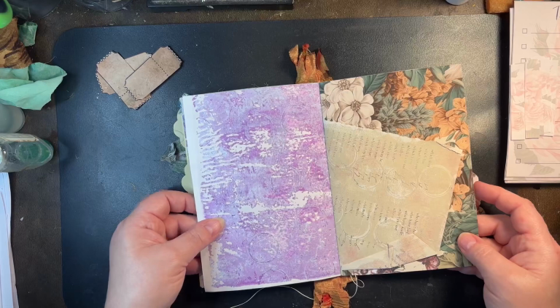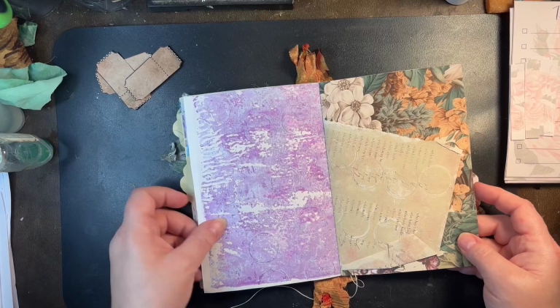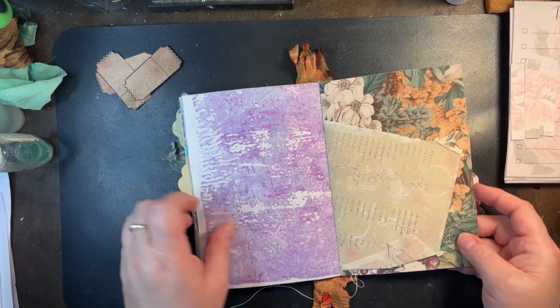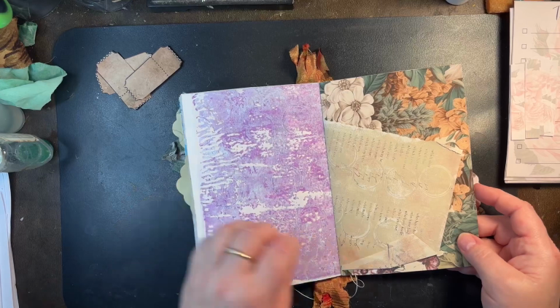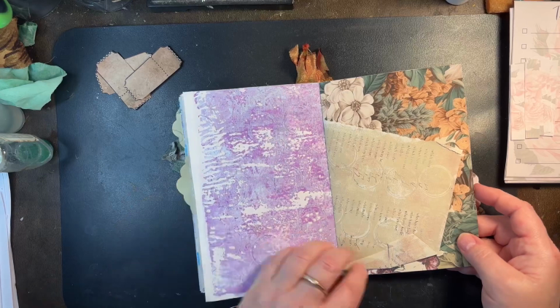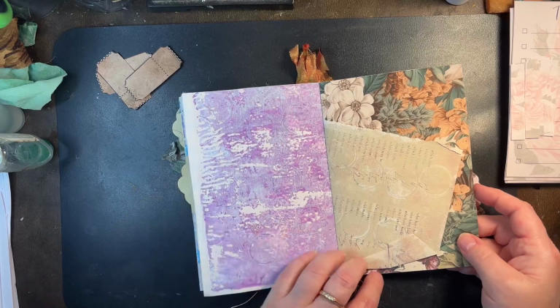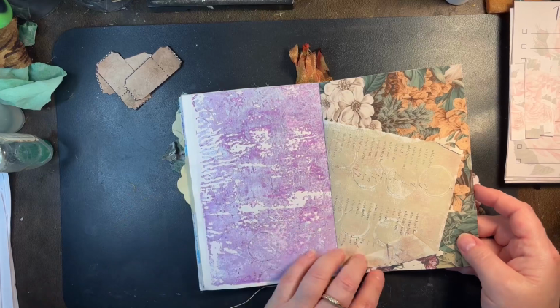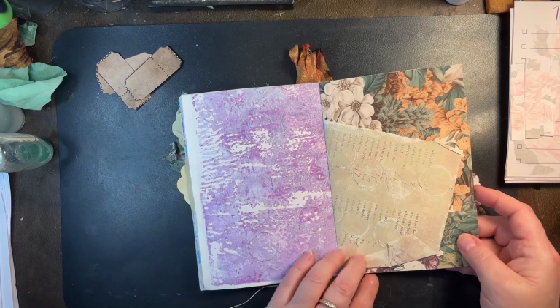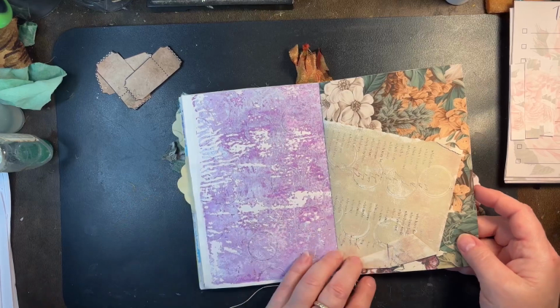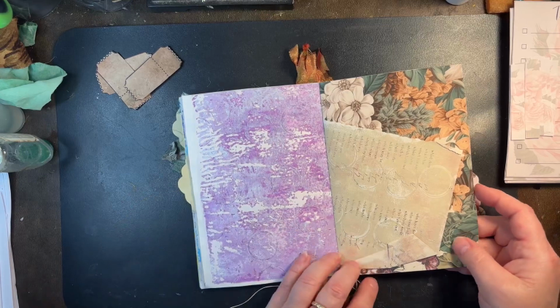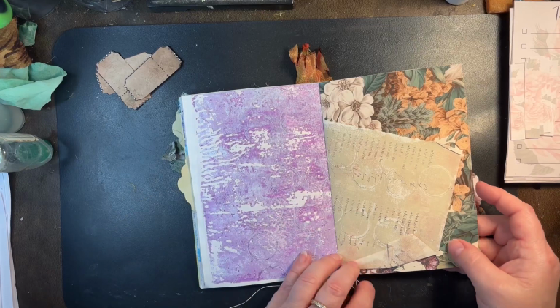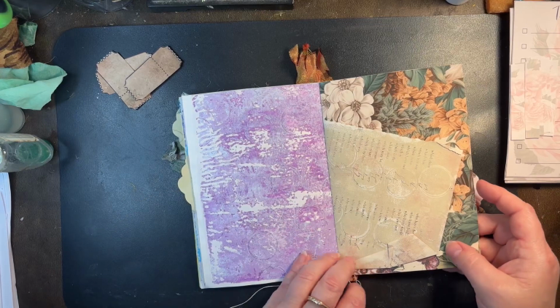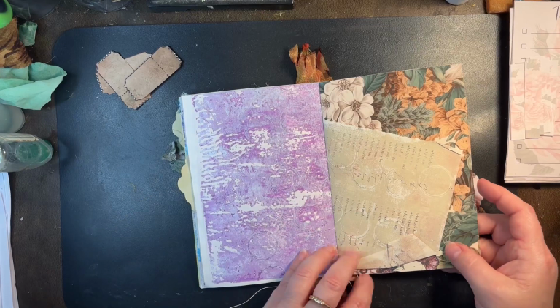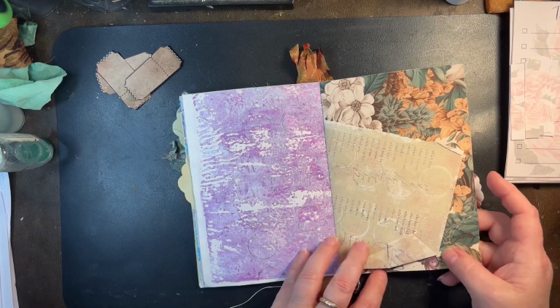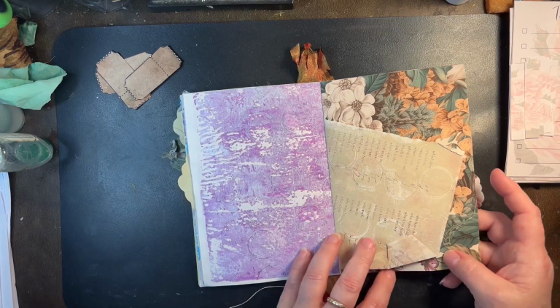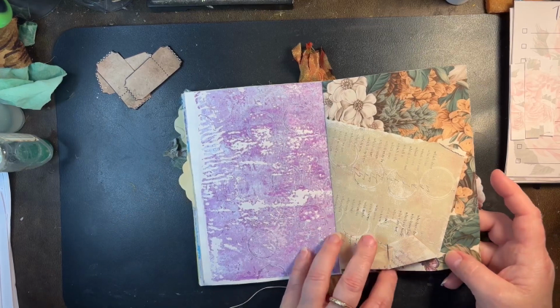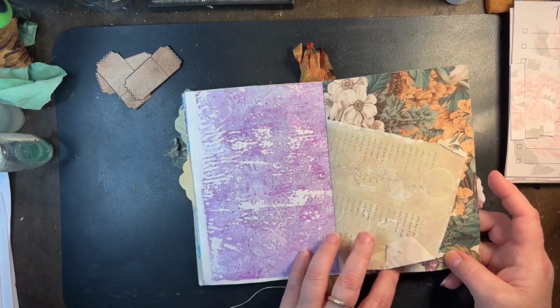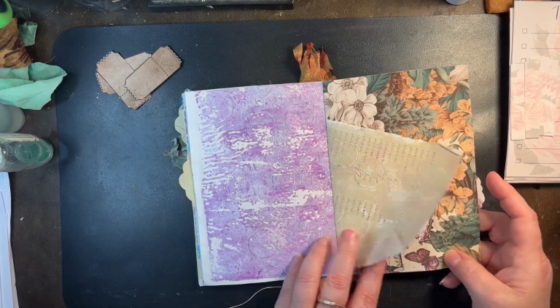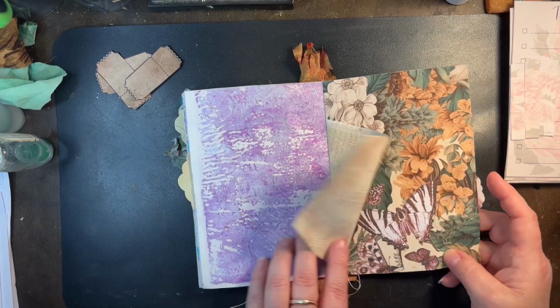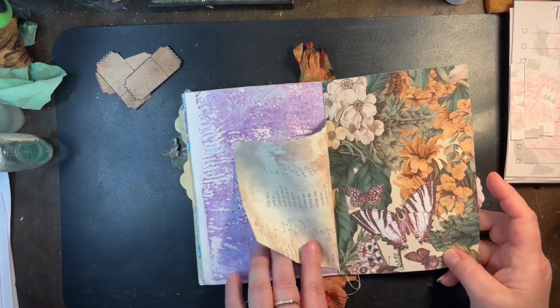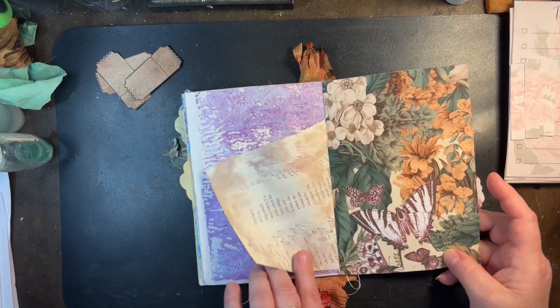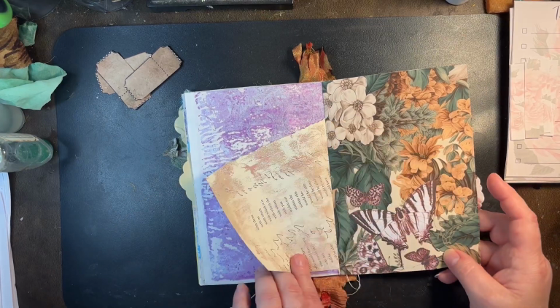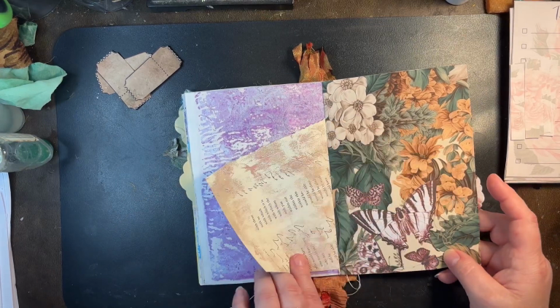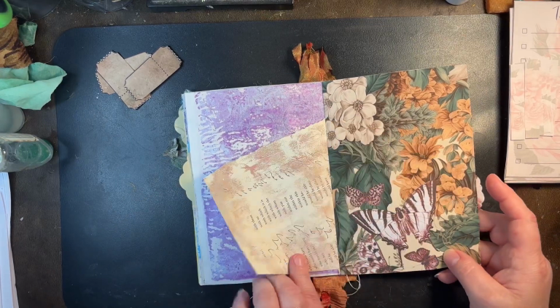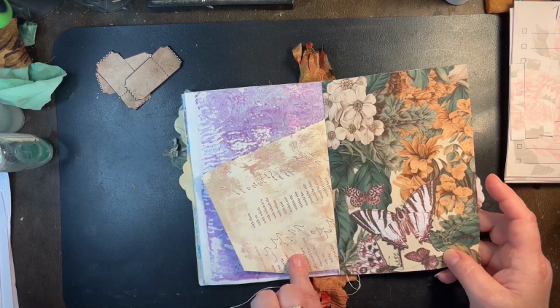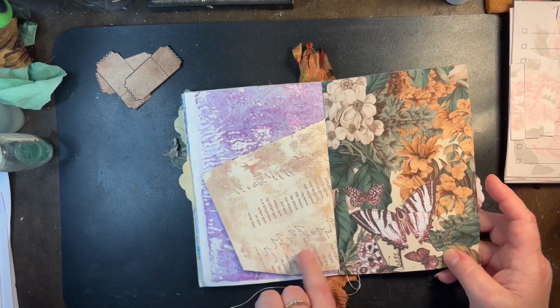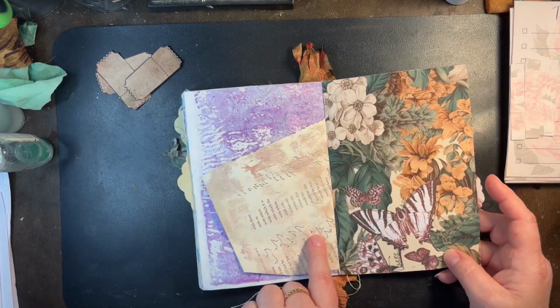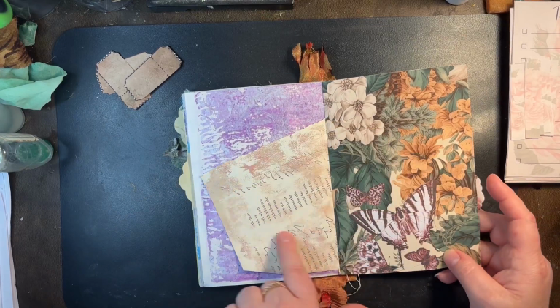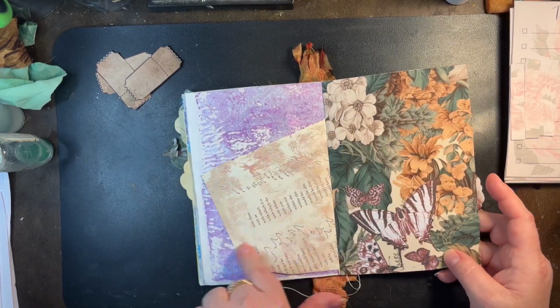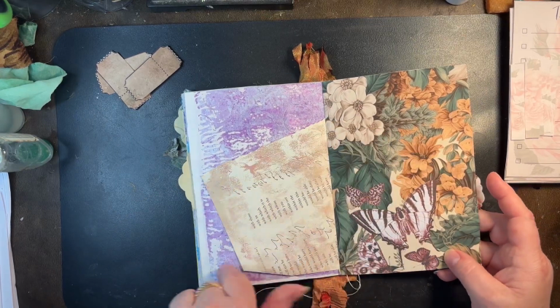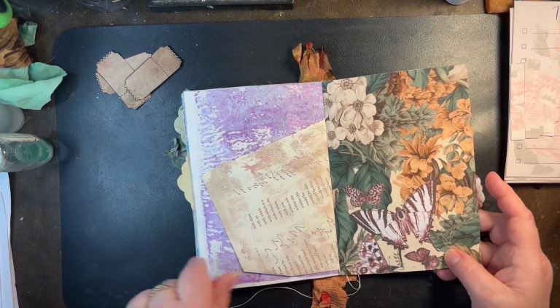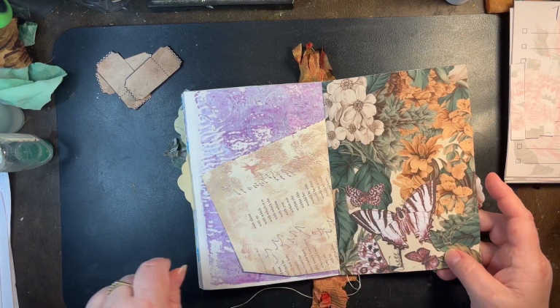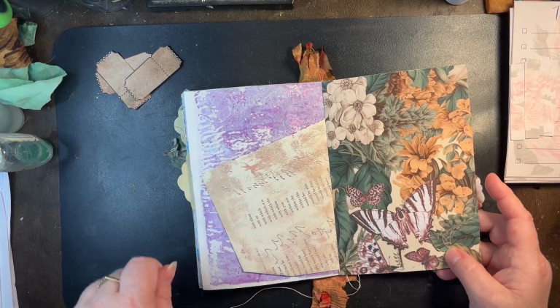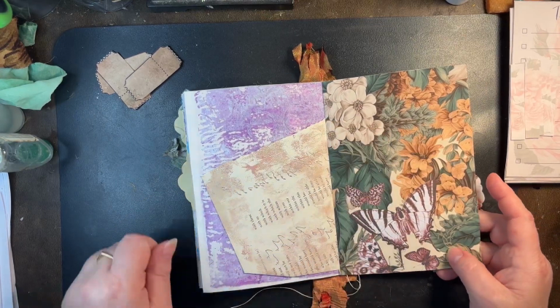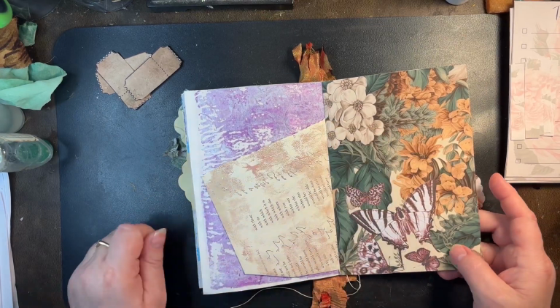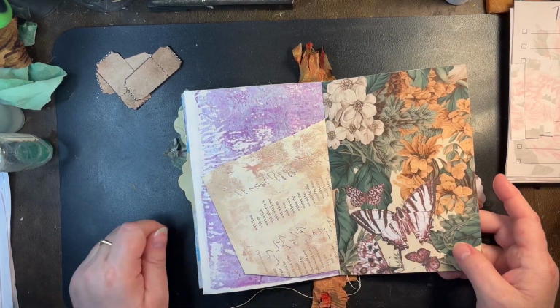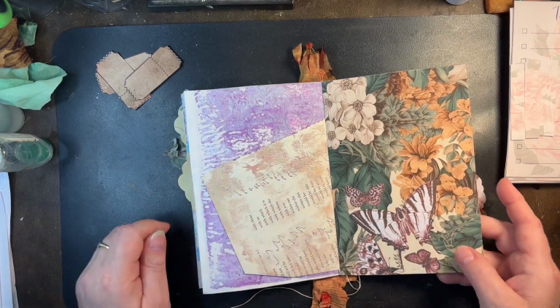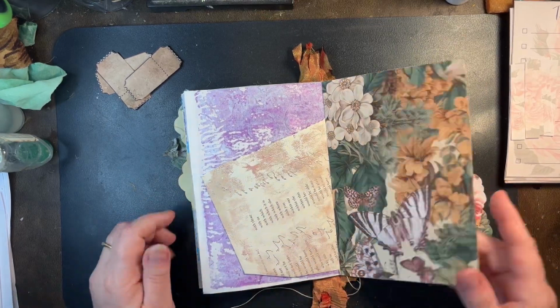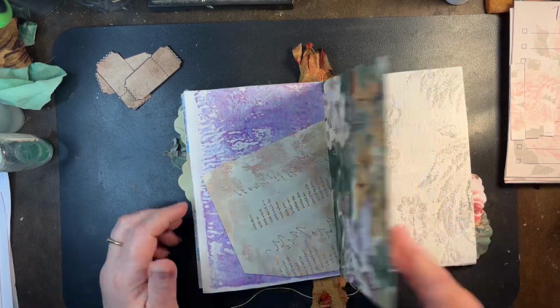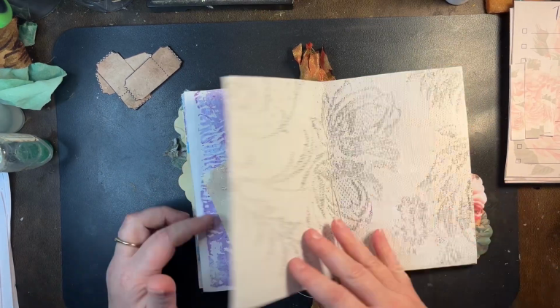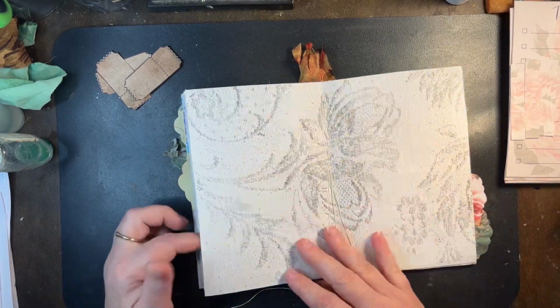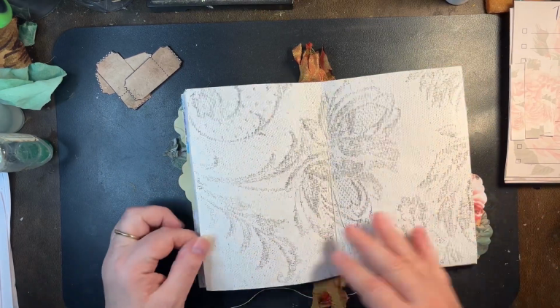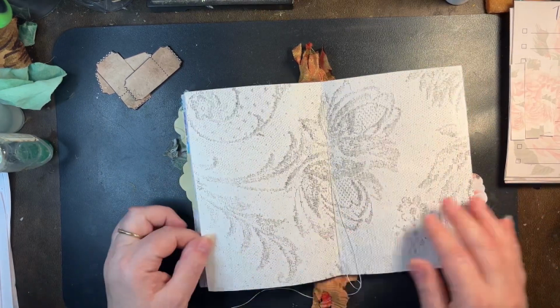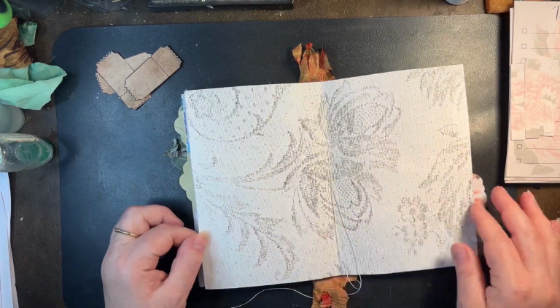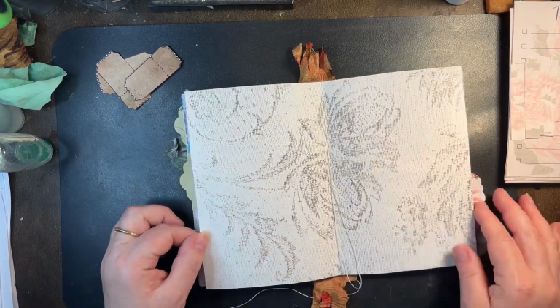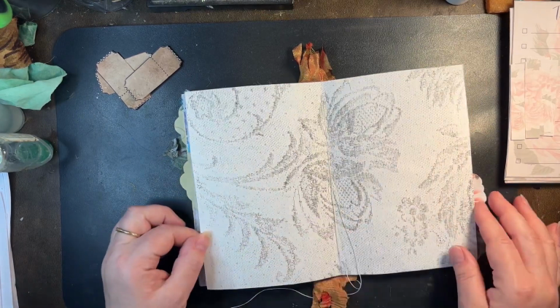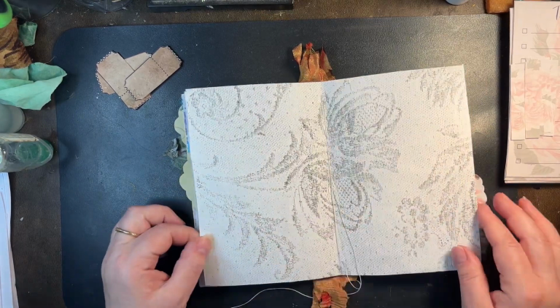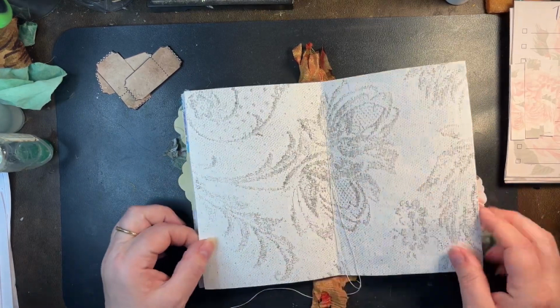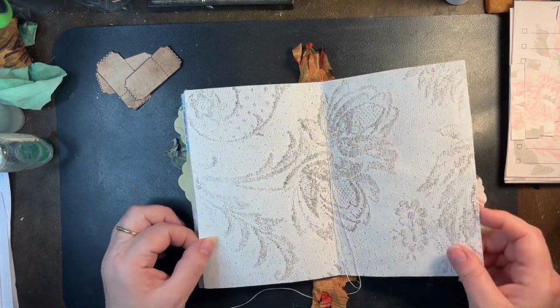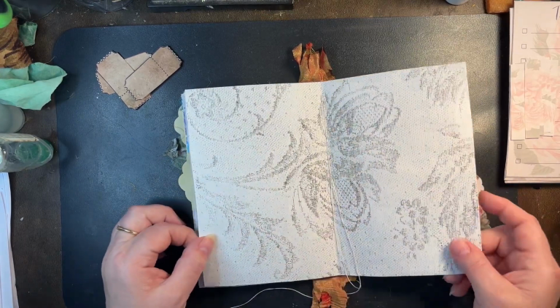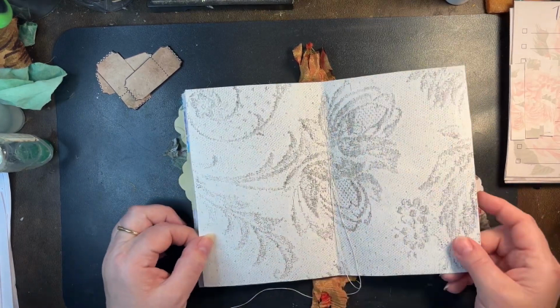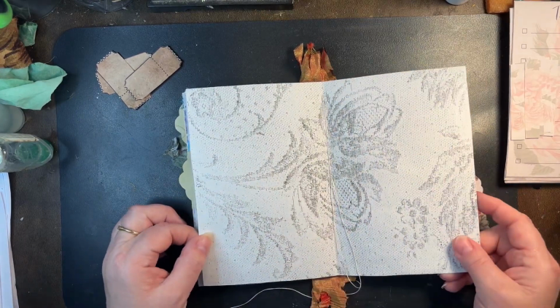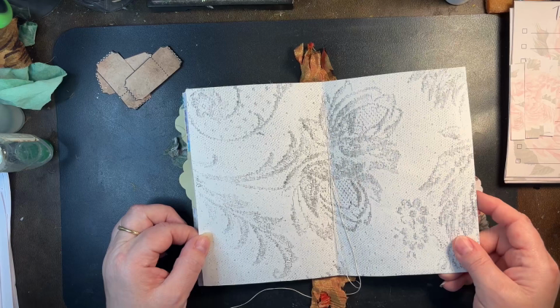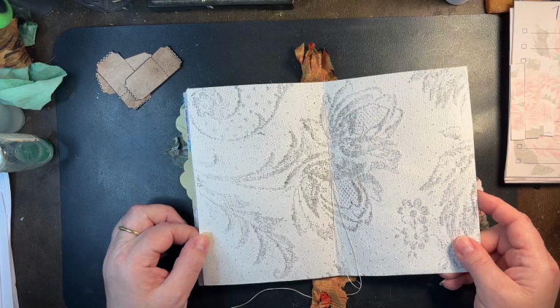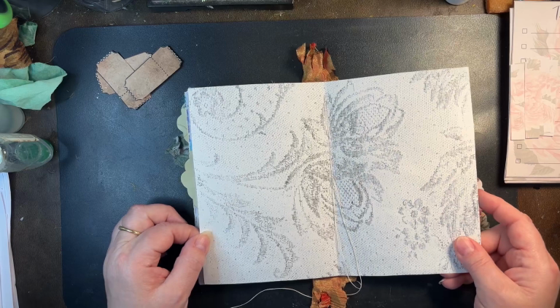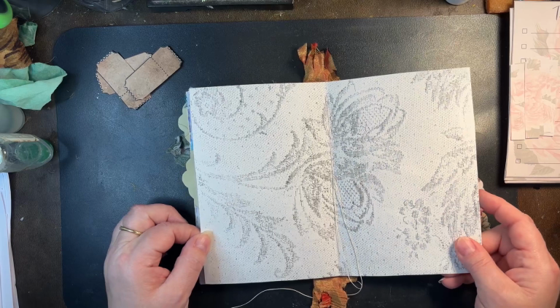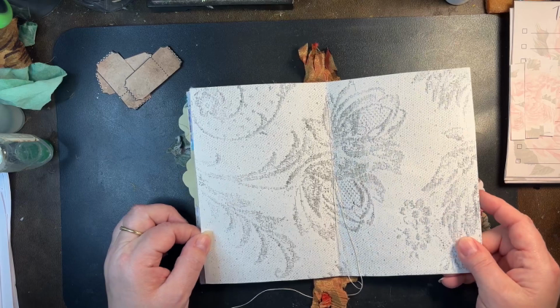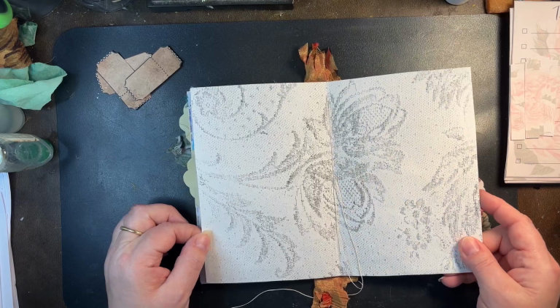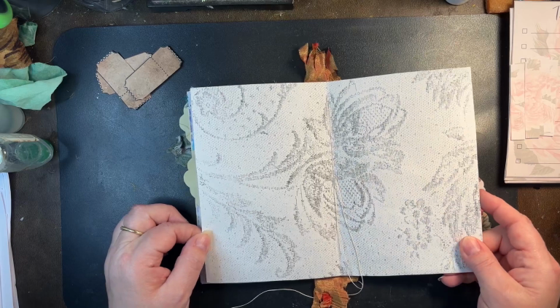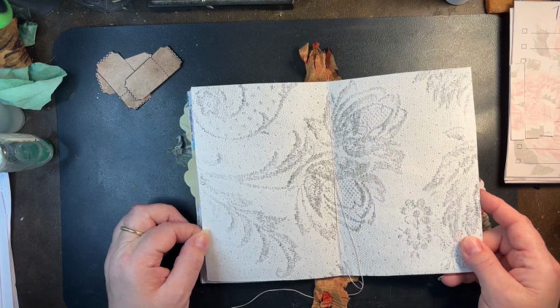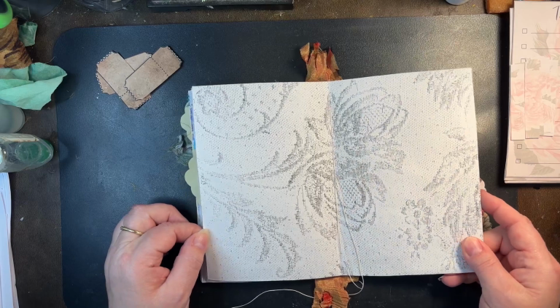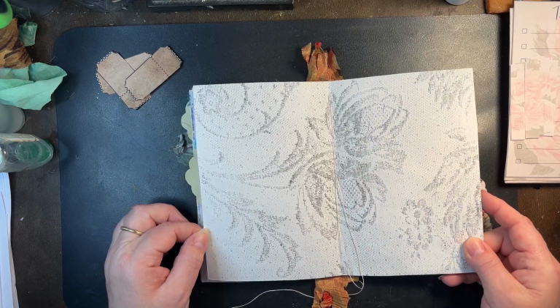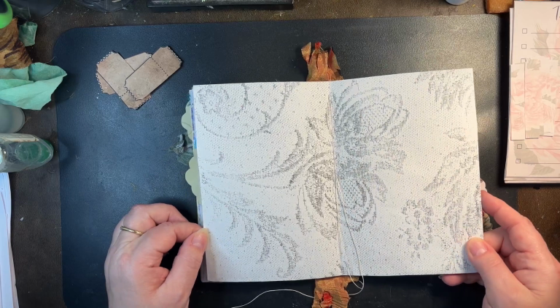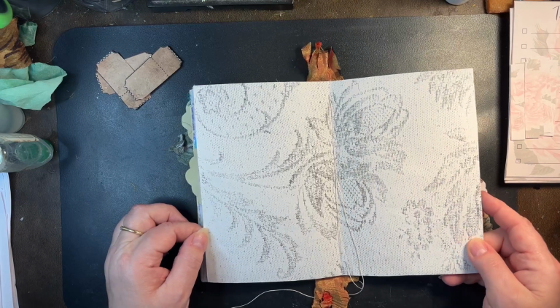And this is just a little simple journal I threw together. Another one to put in storage. That was that shorthand paper that I found. It's one of my lacy ones that I did.